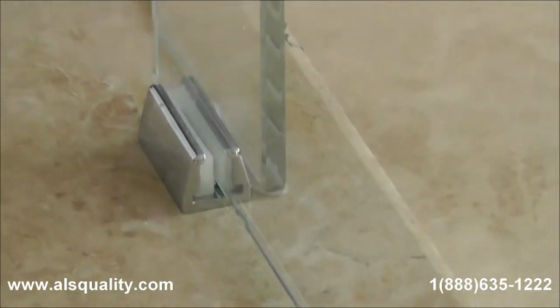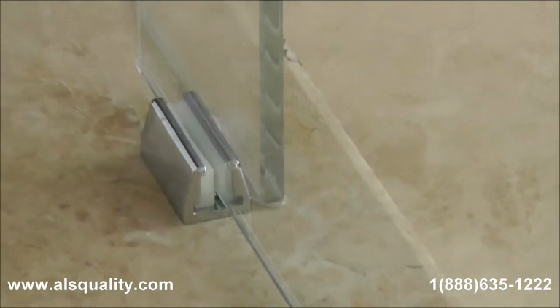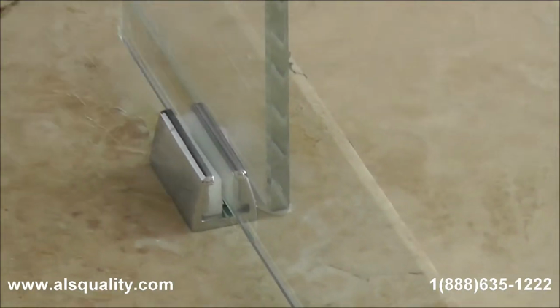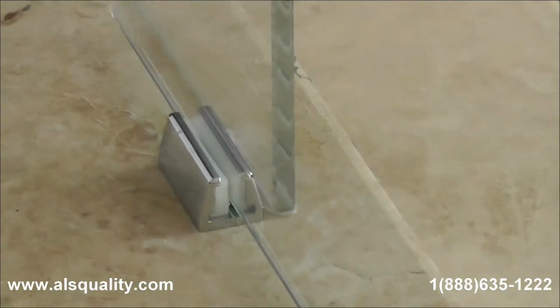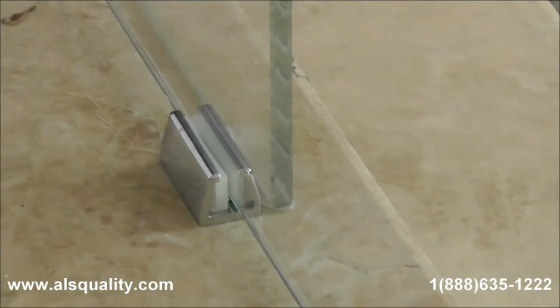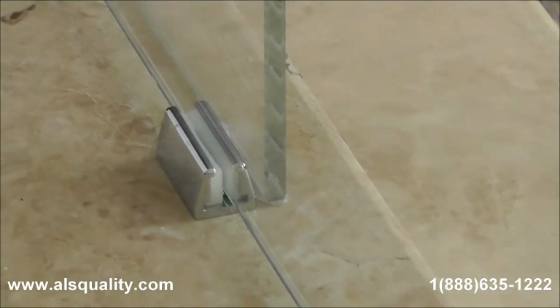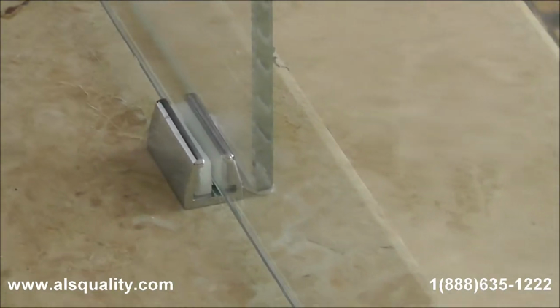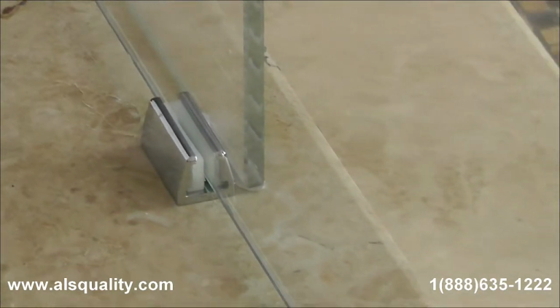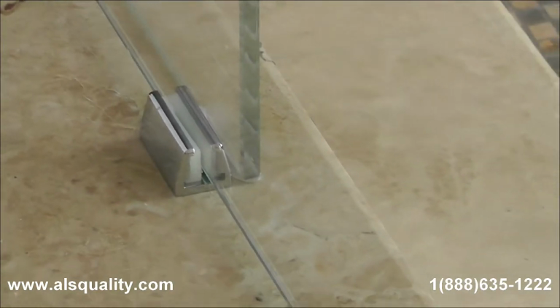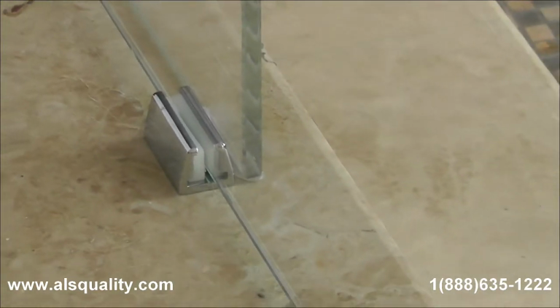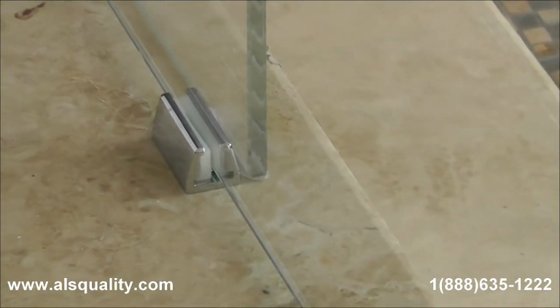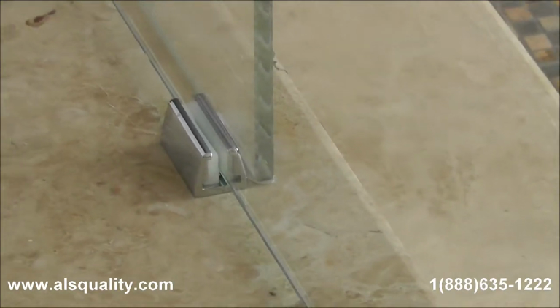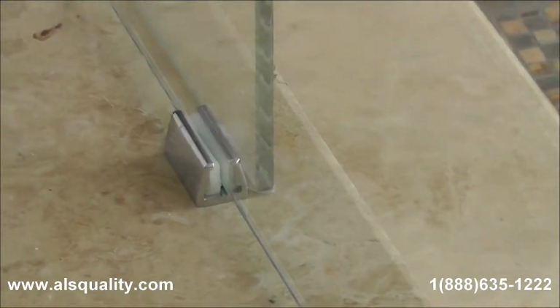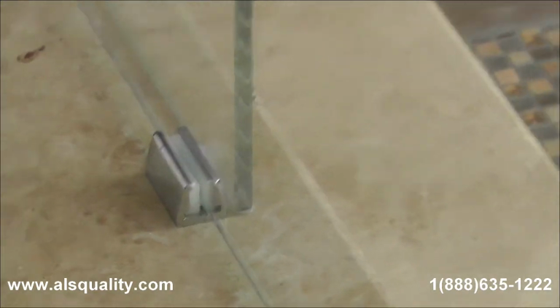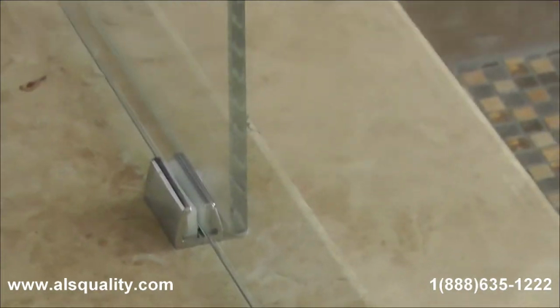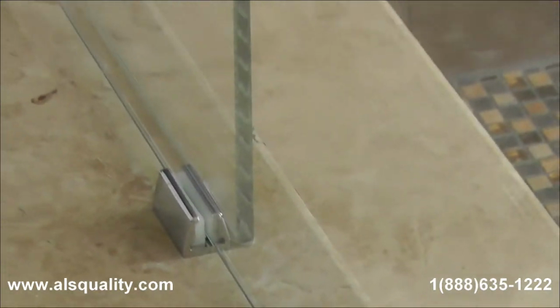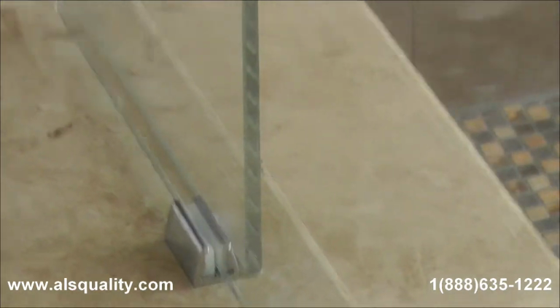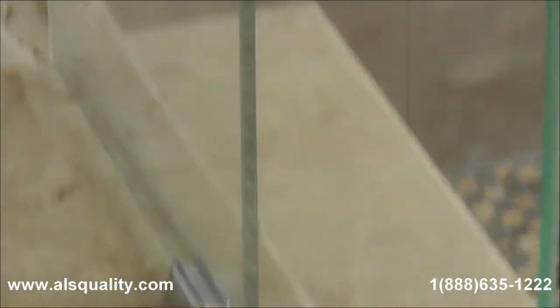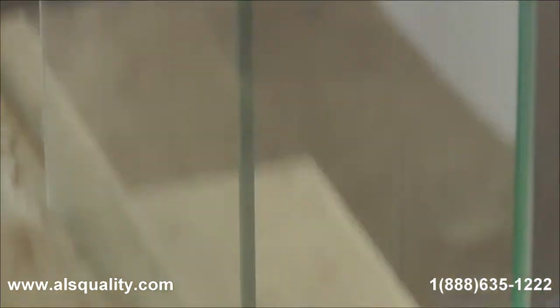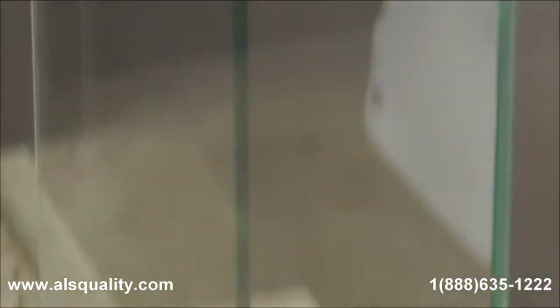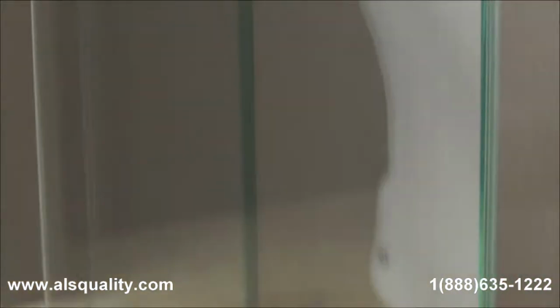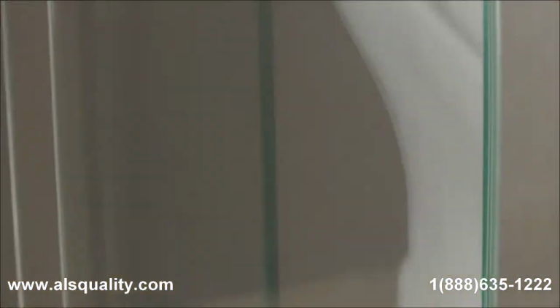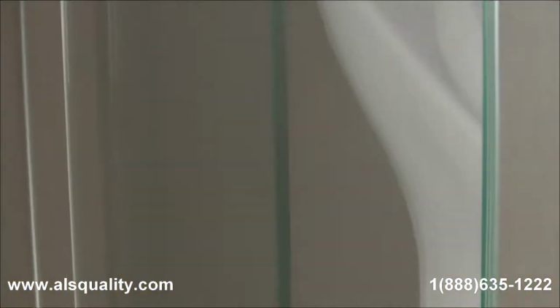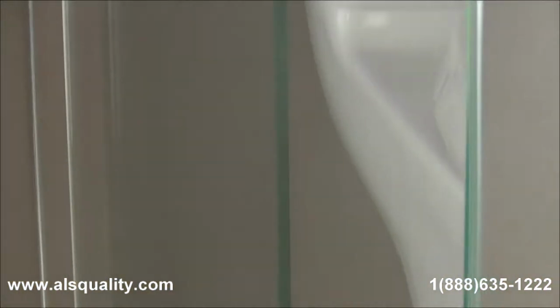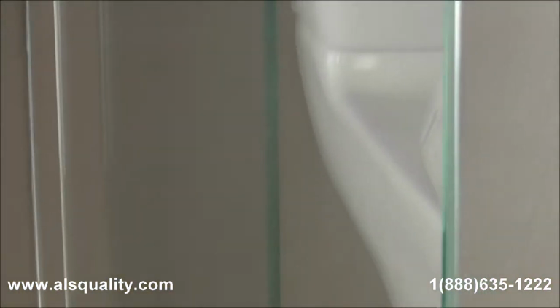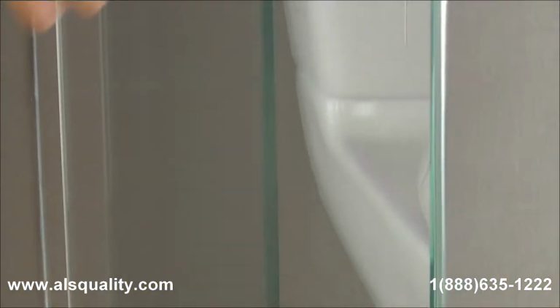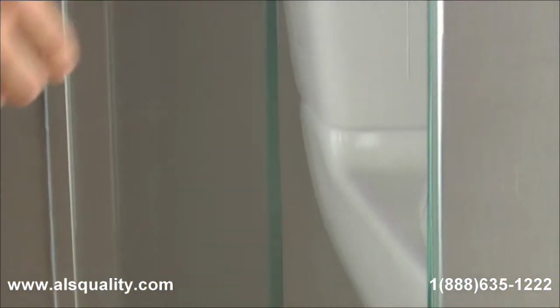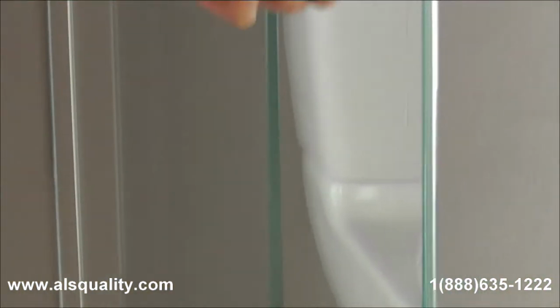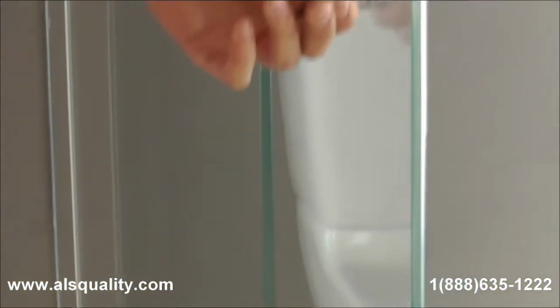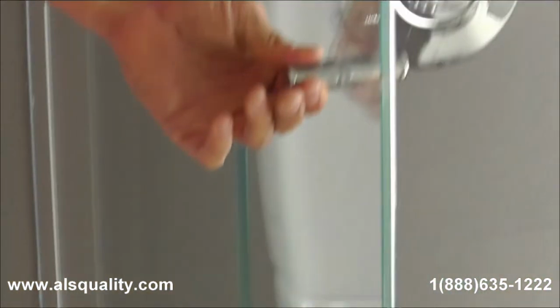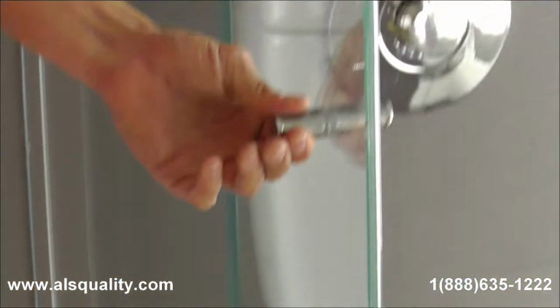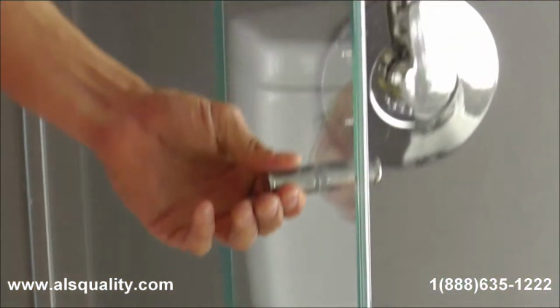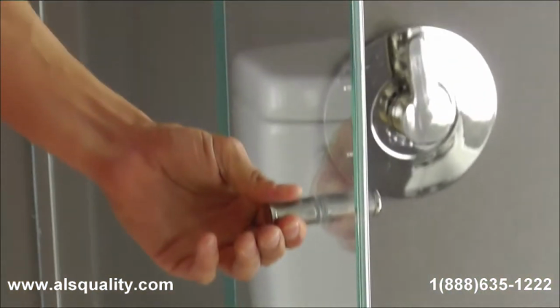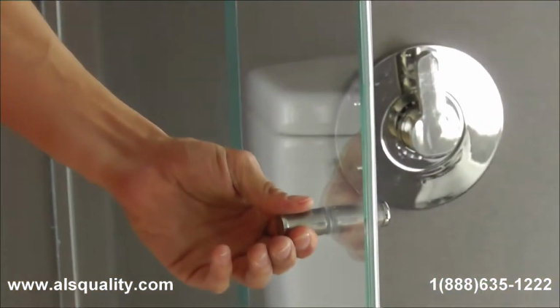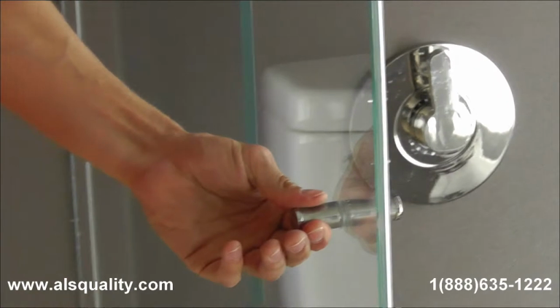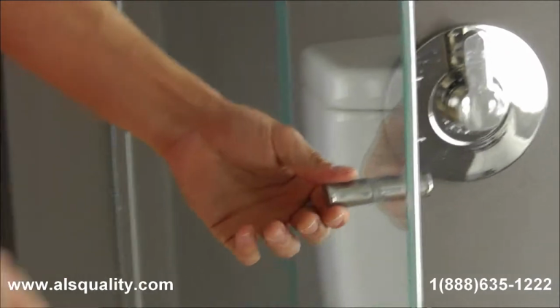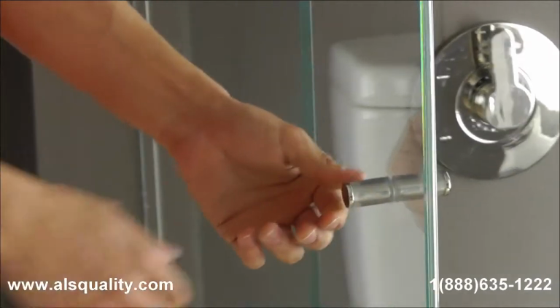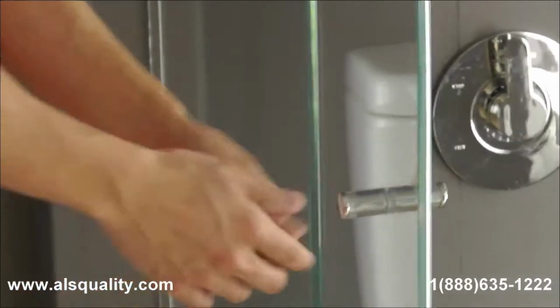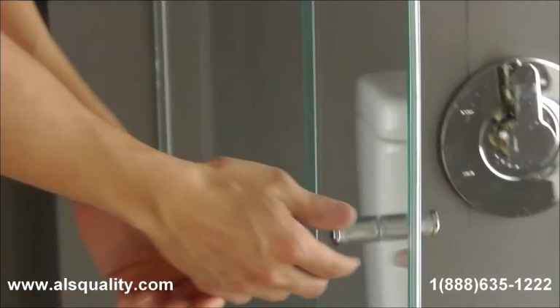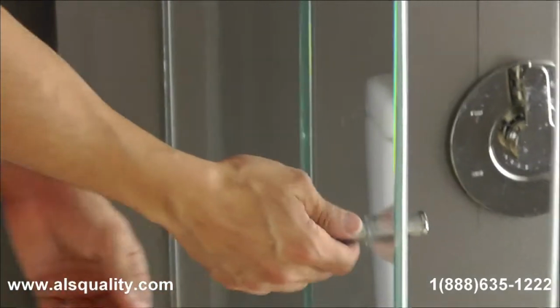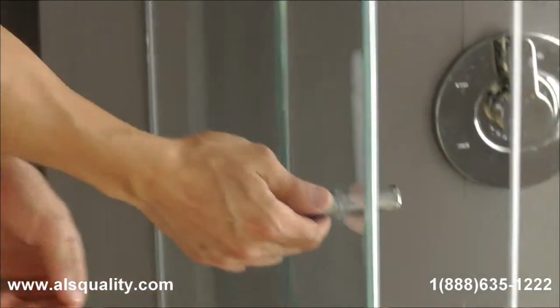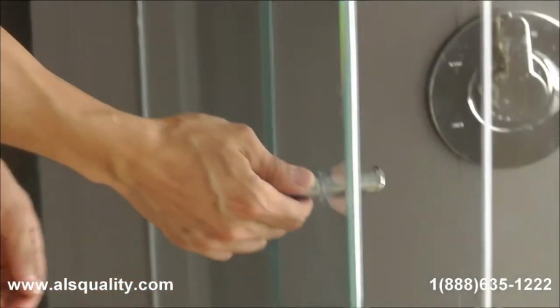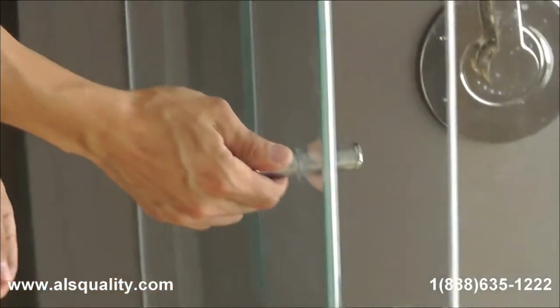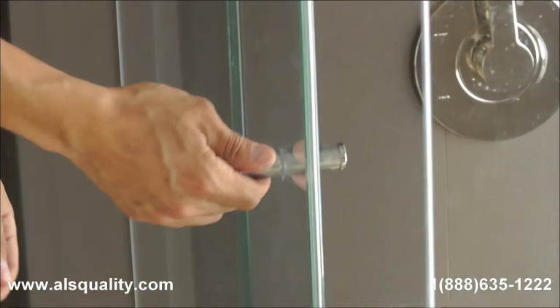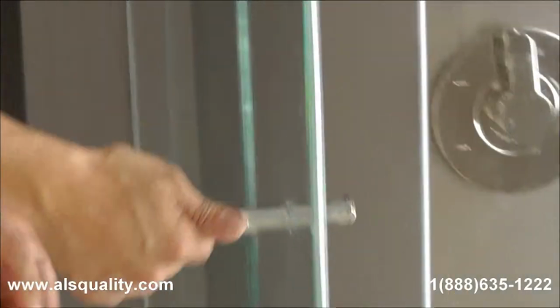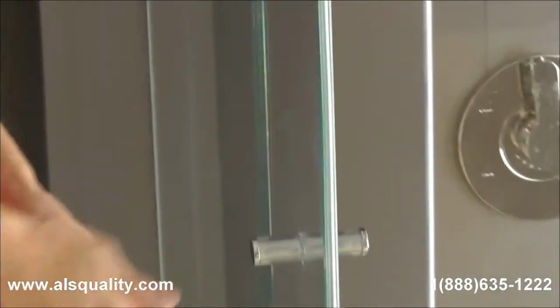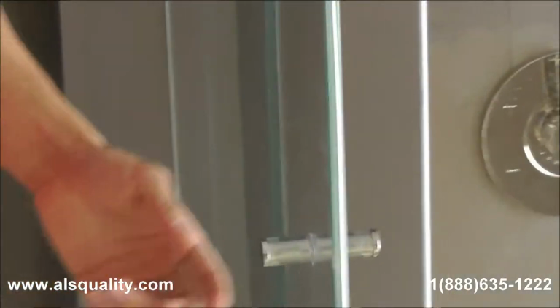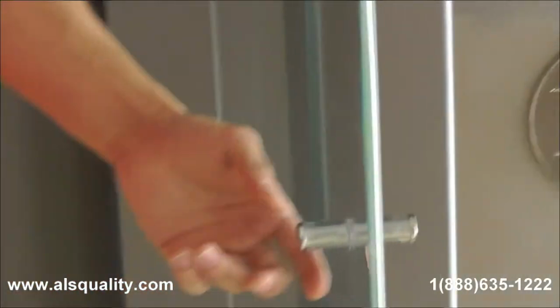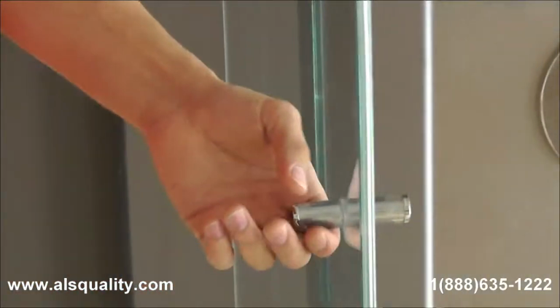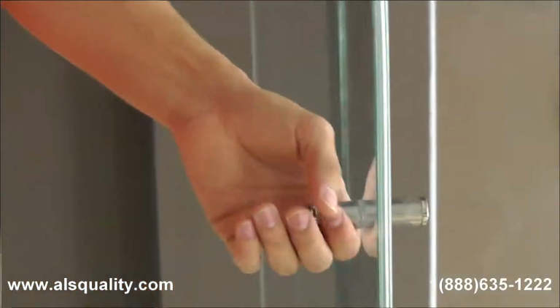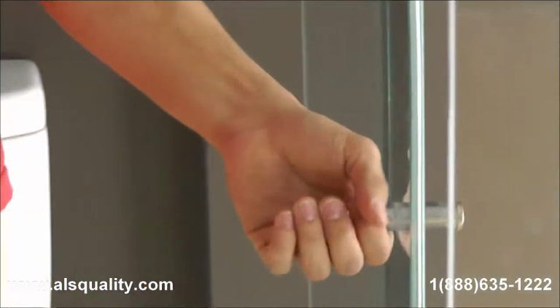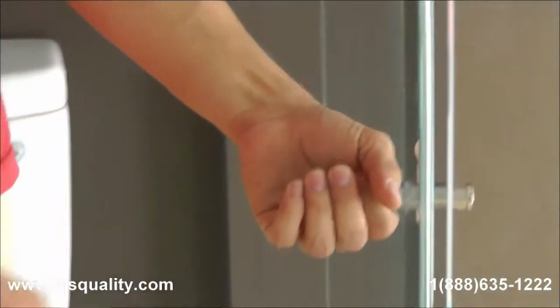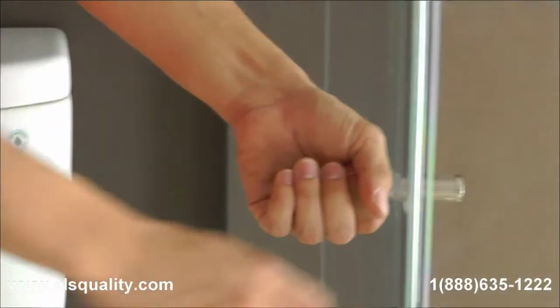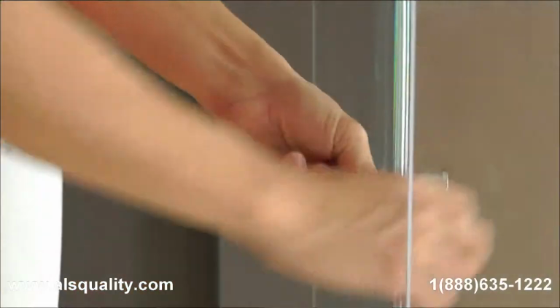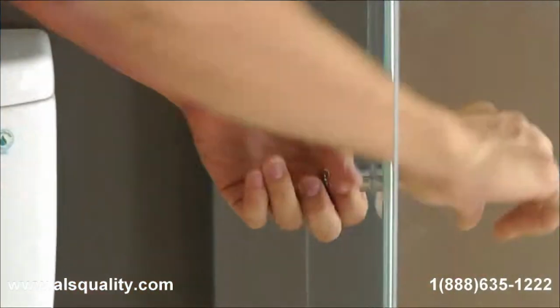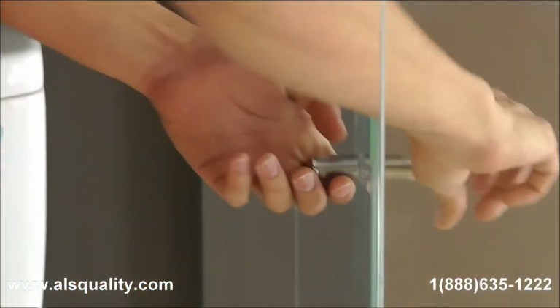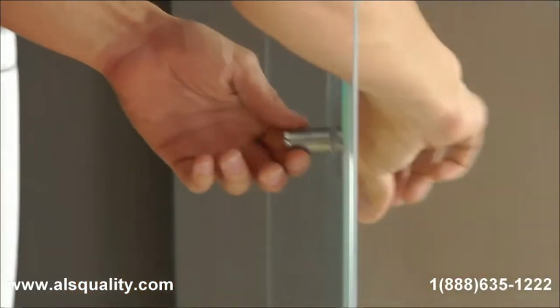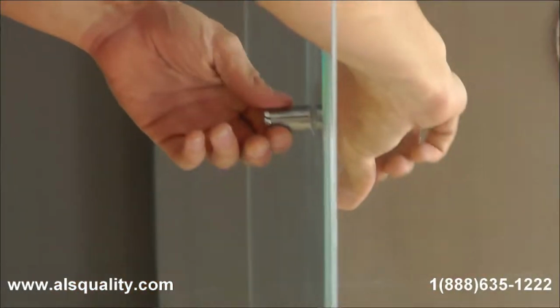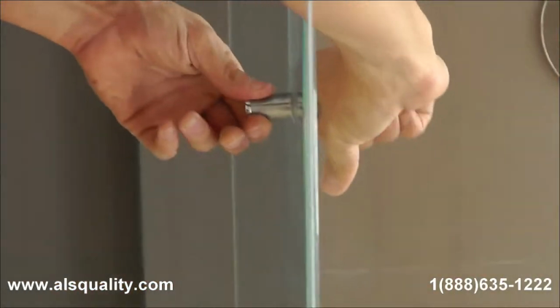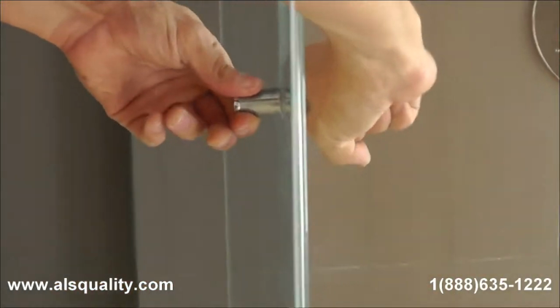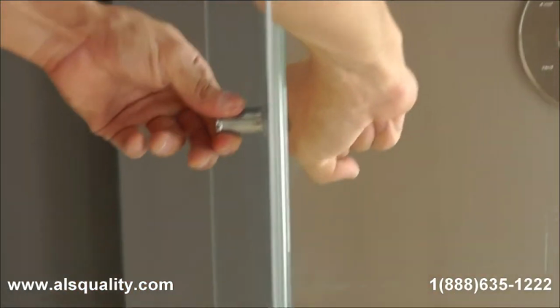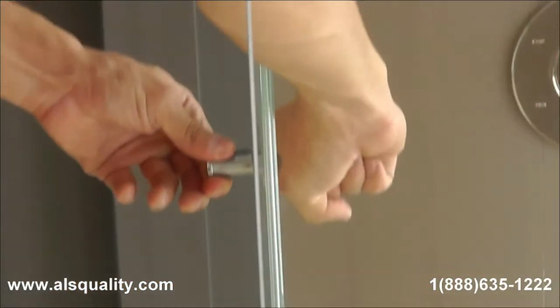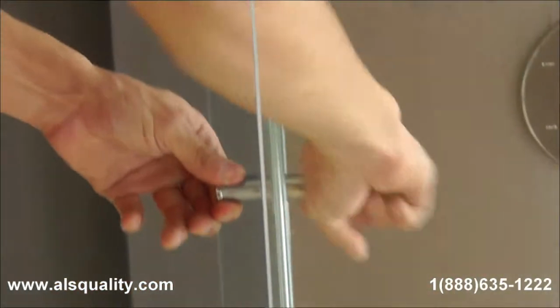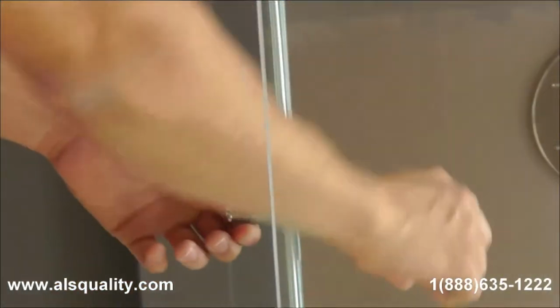What I am using is a double knob, a back-to-back knob that has plastic covers.